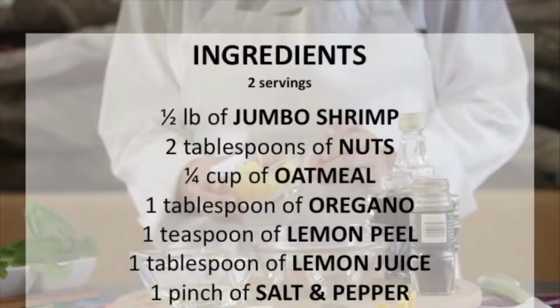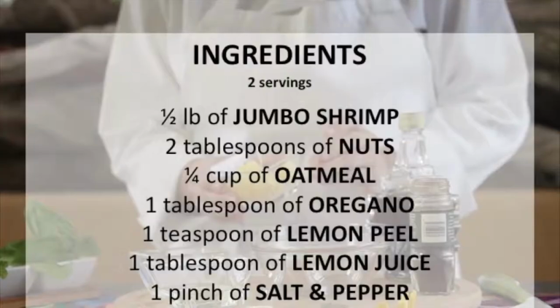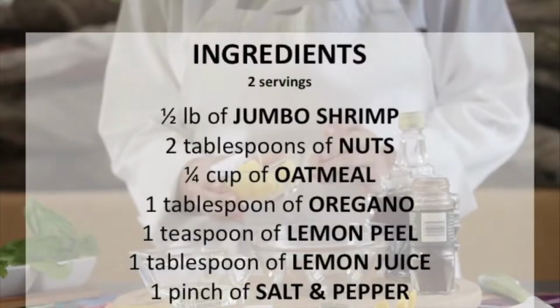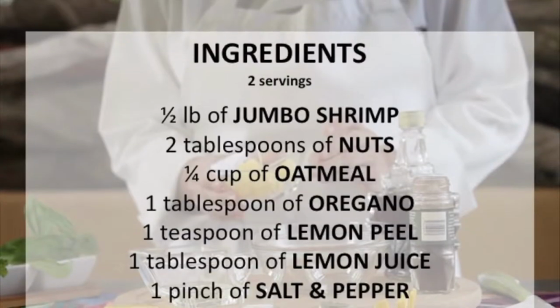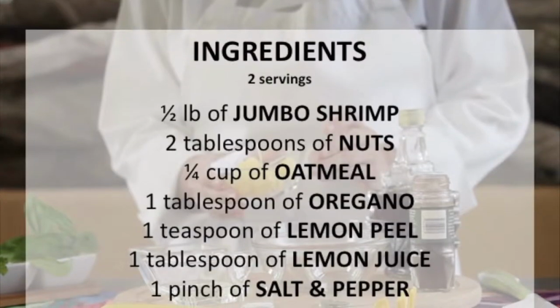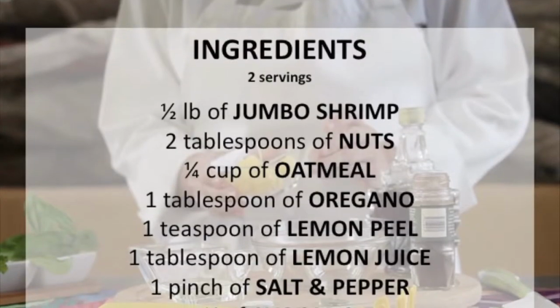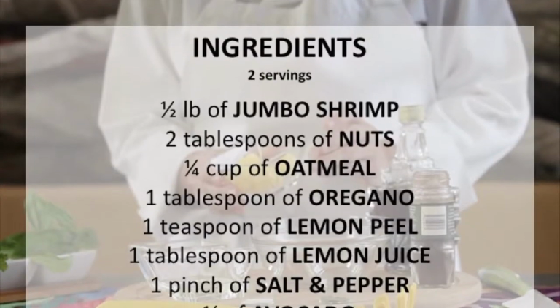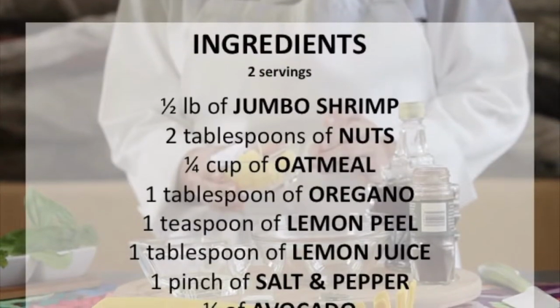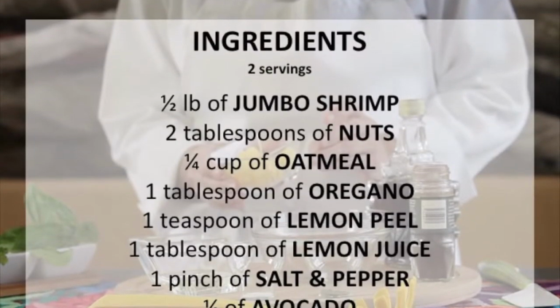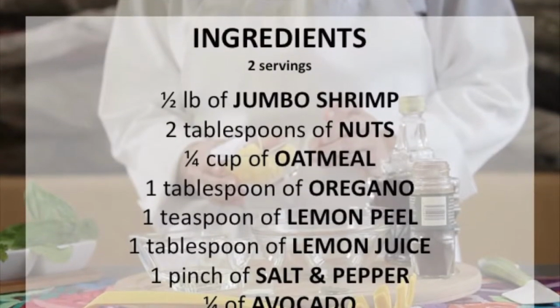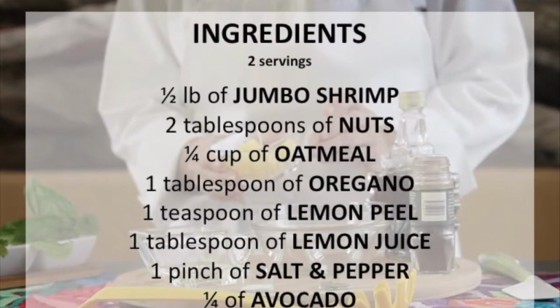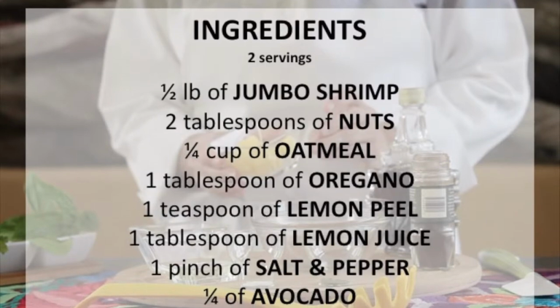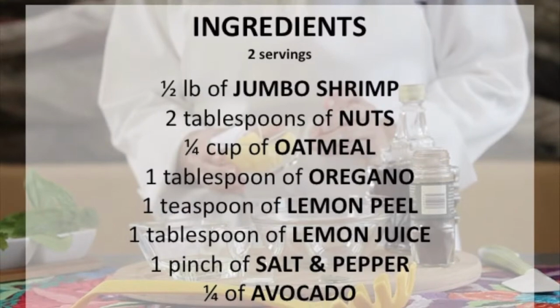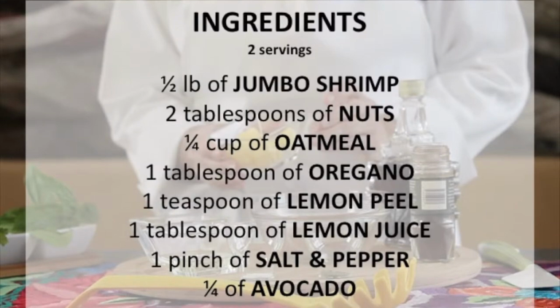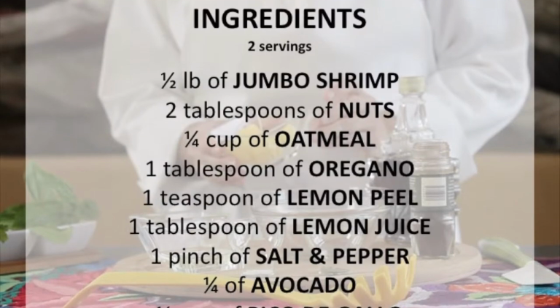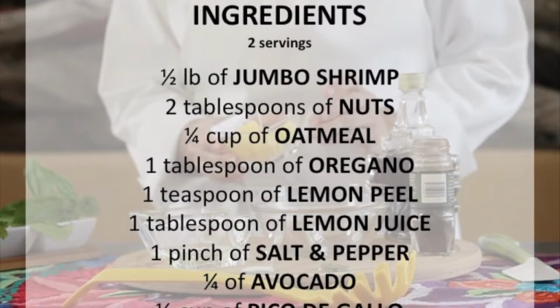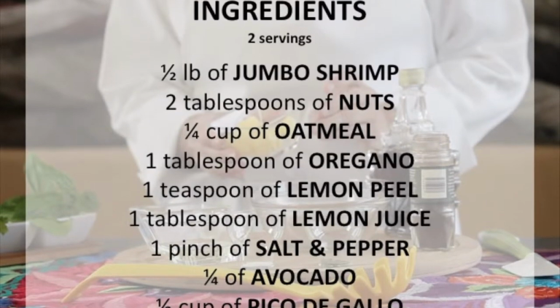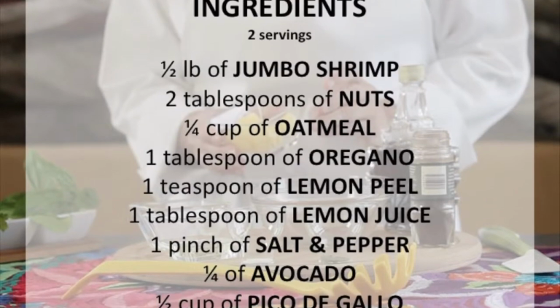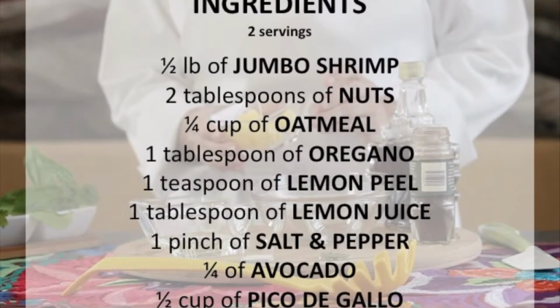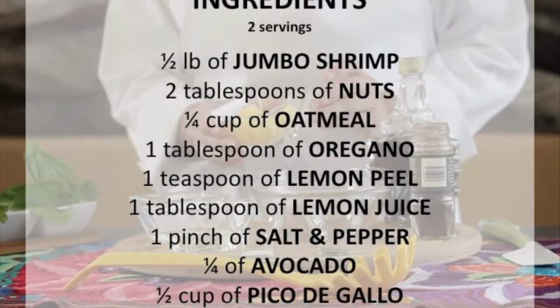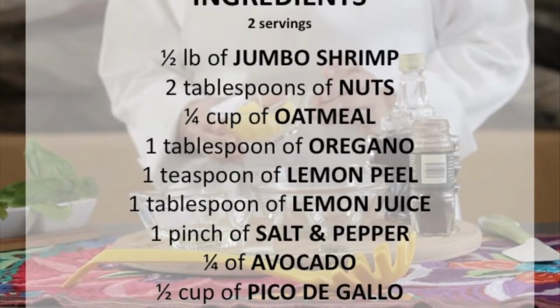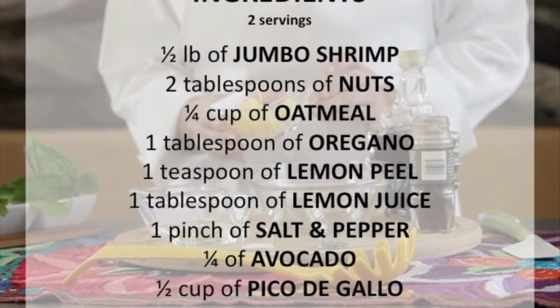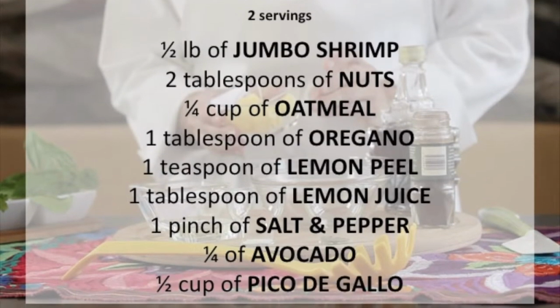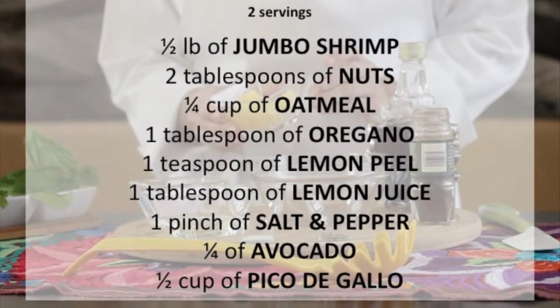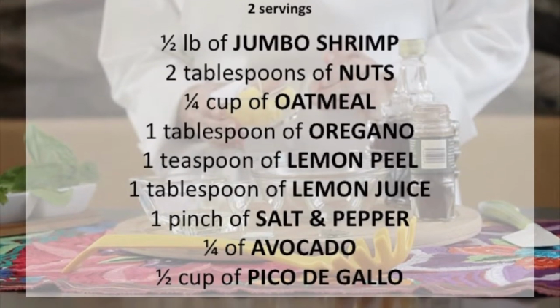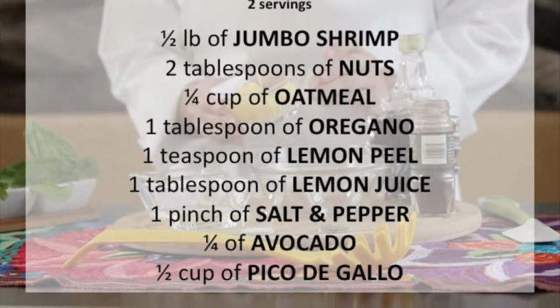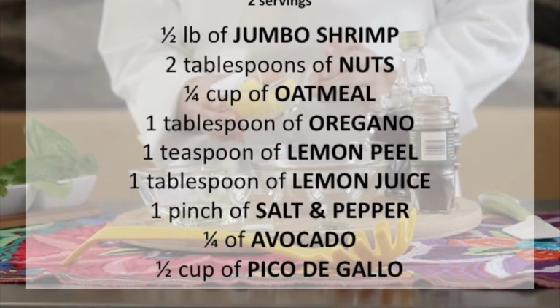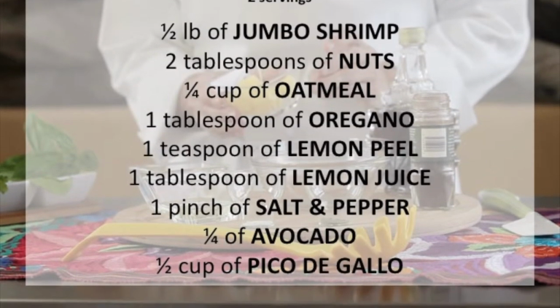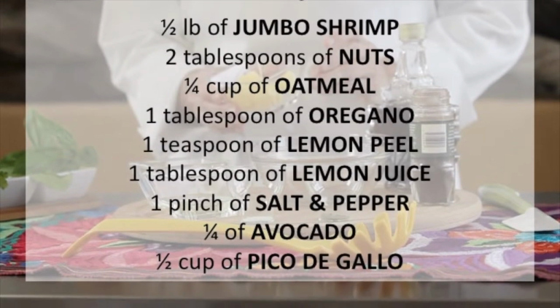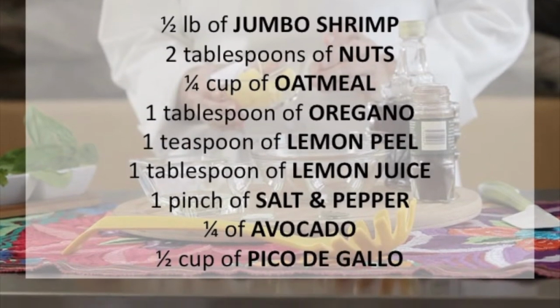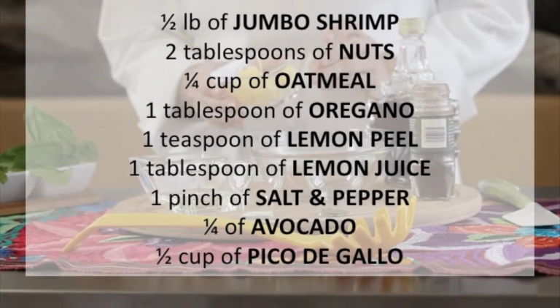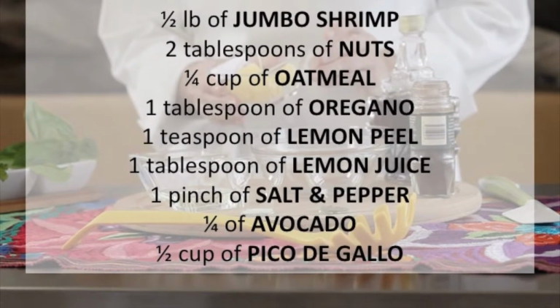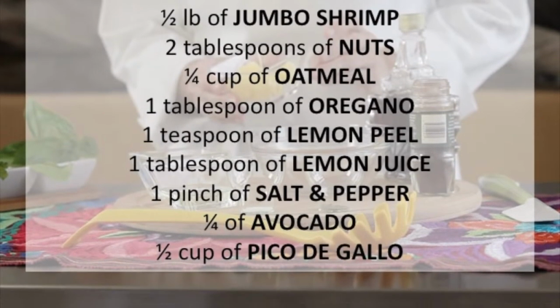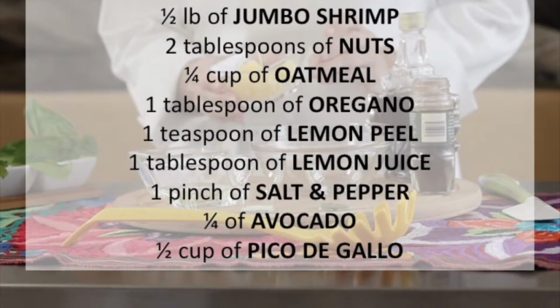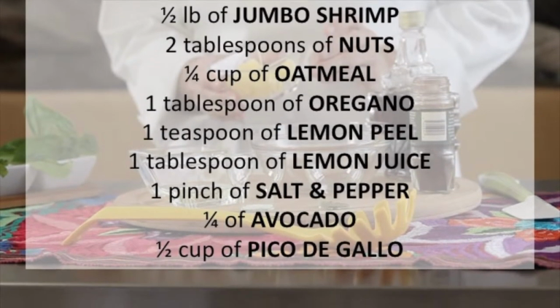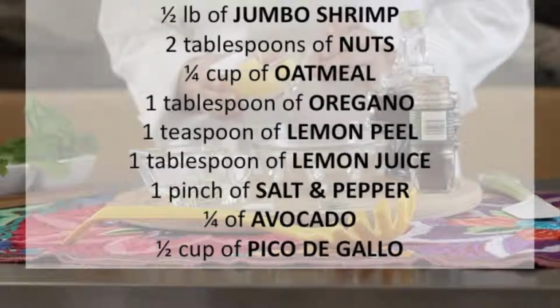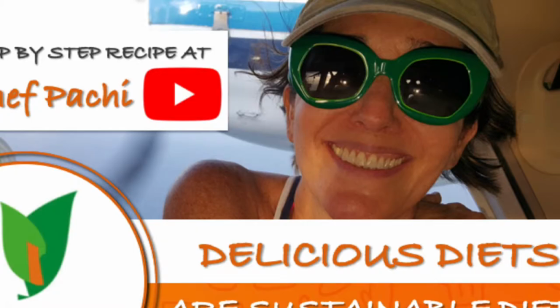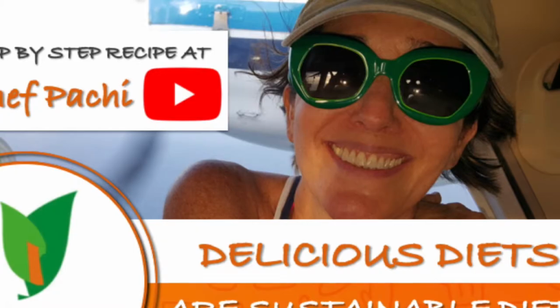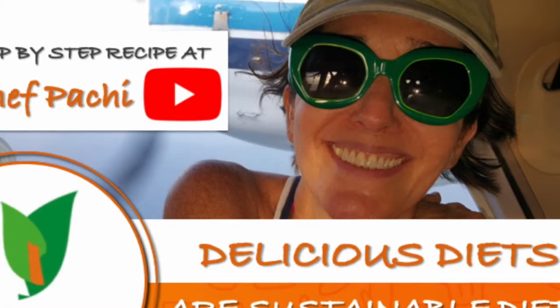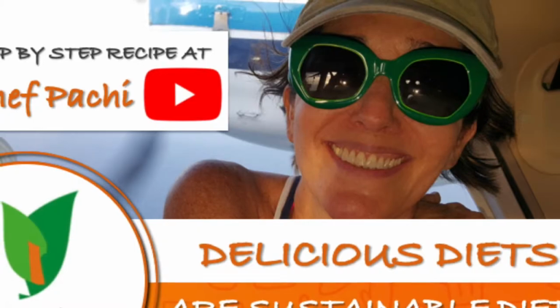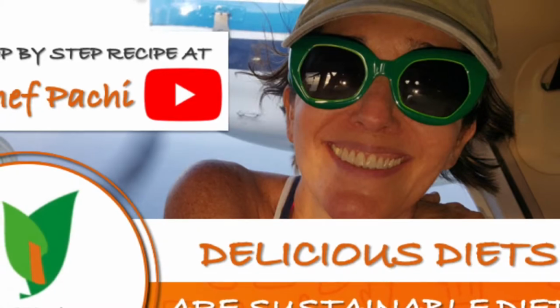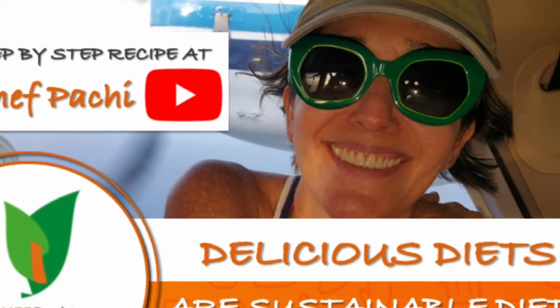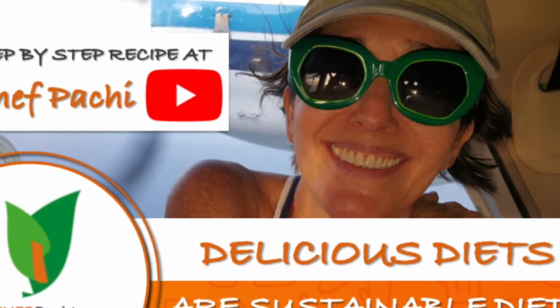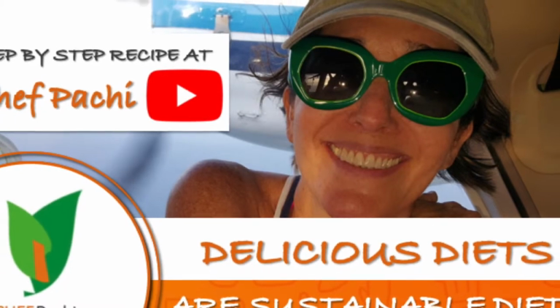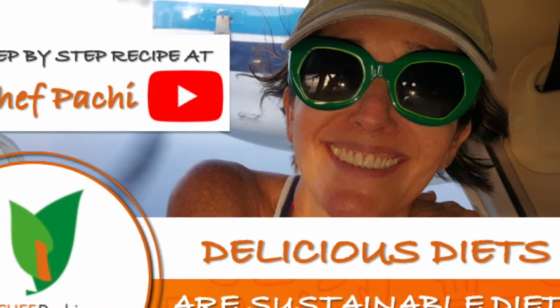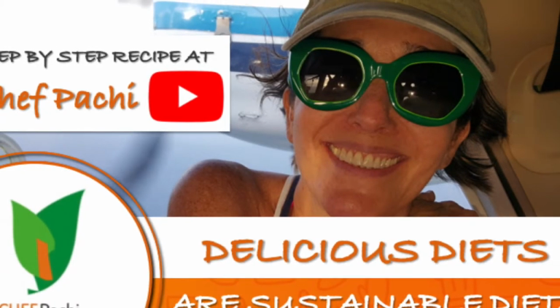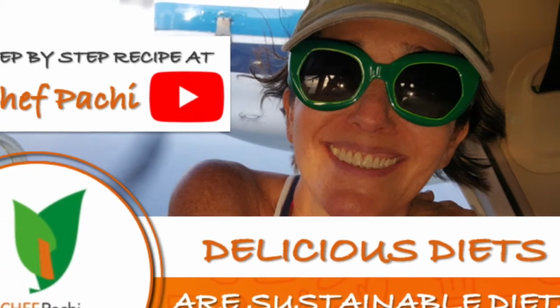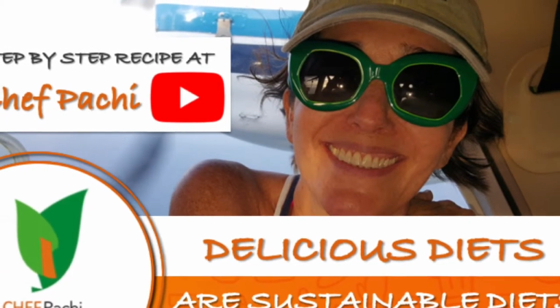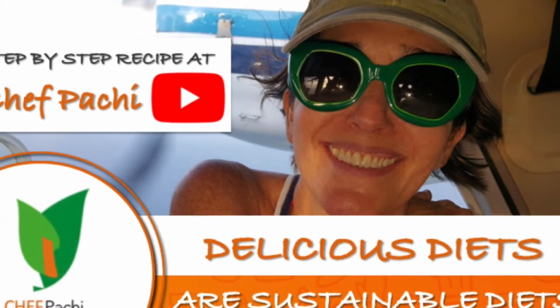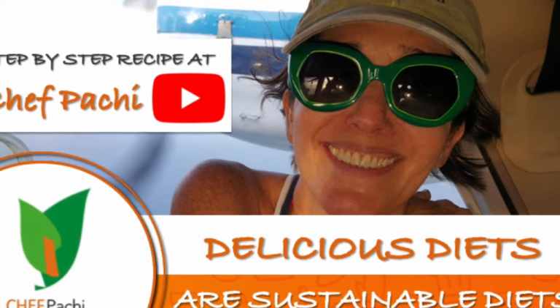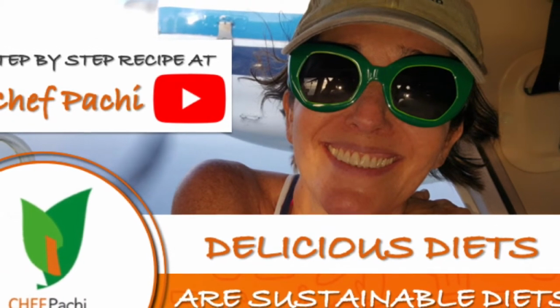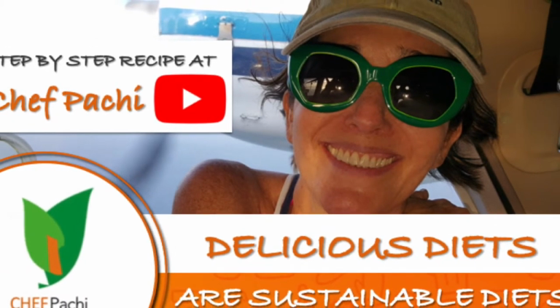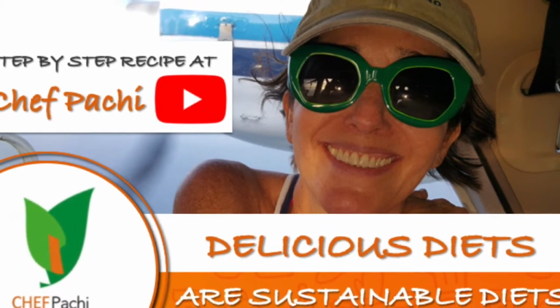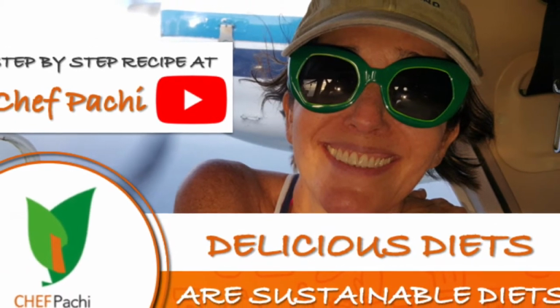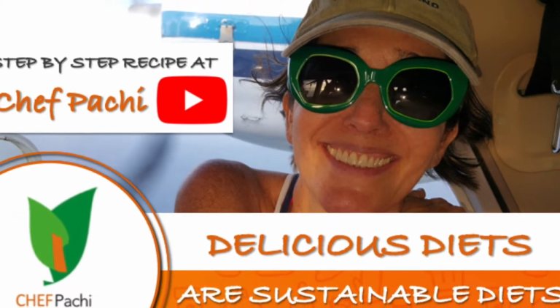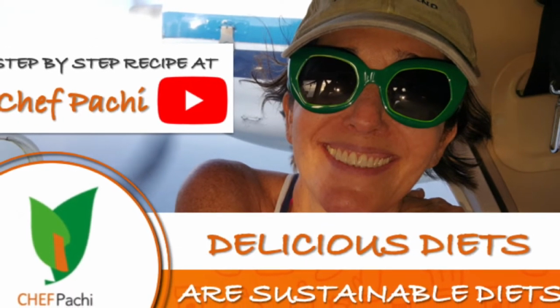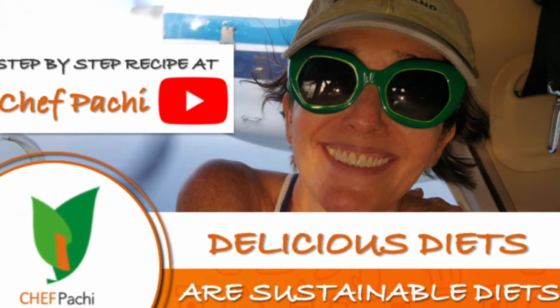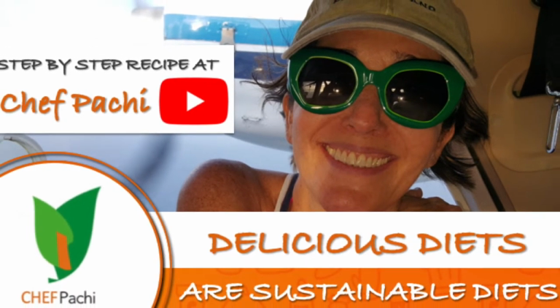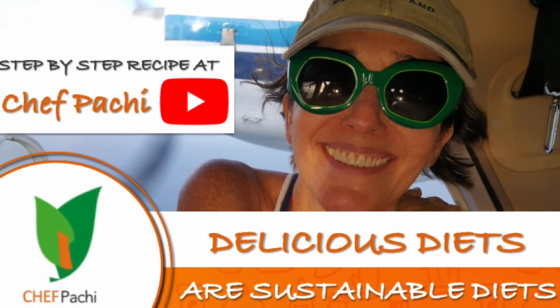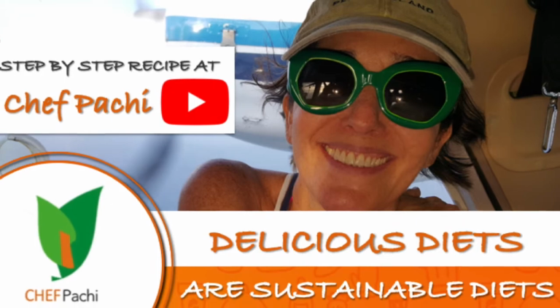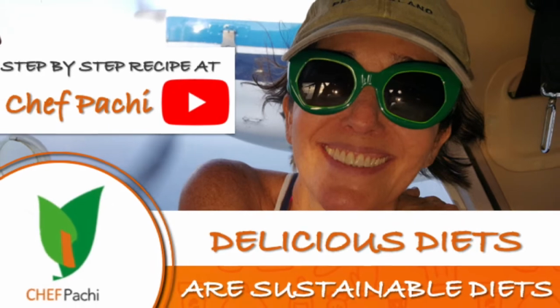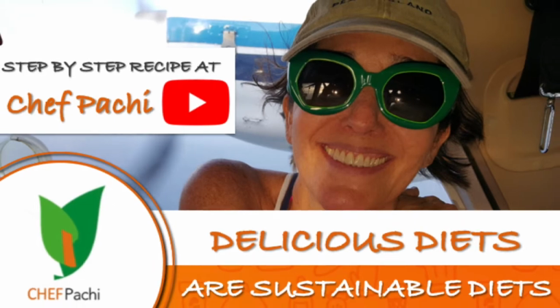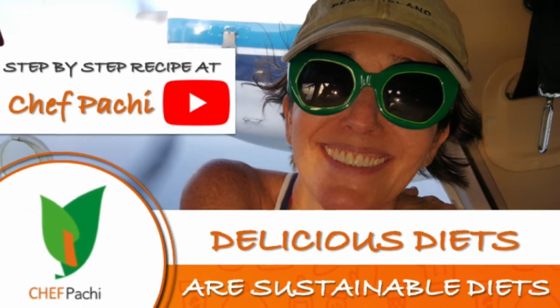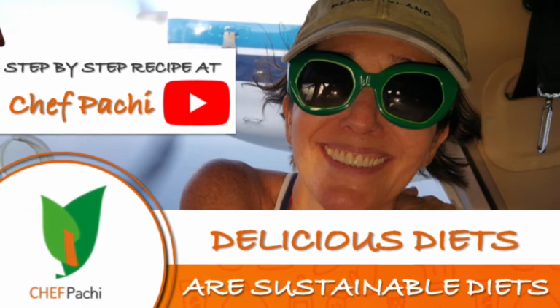Scroll down for the recipe — you can print it. Subscribe and turn on the bell for recipe updates.